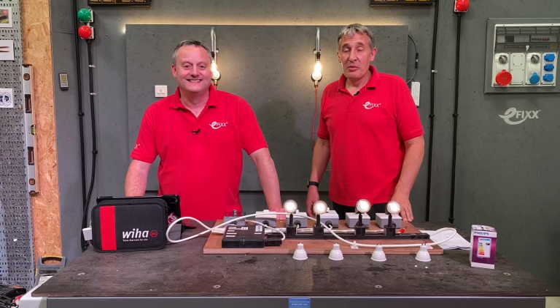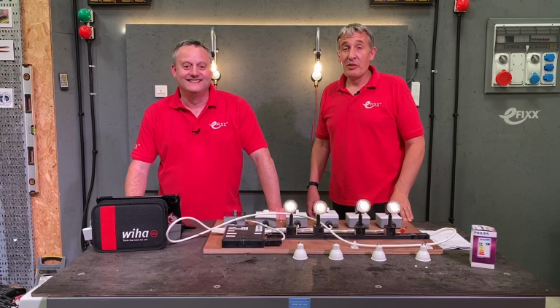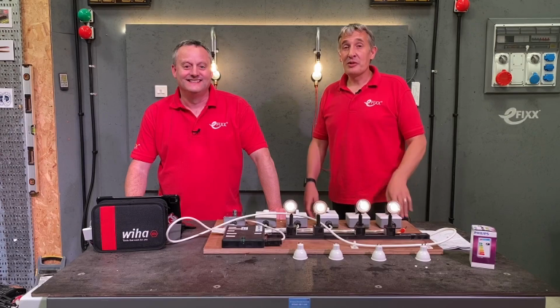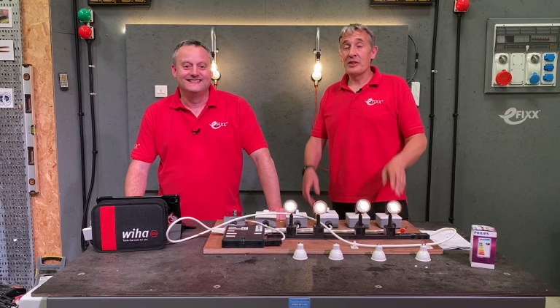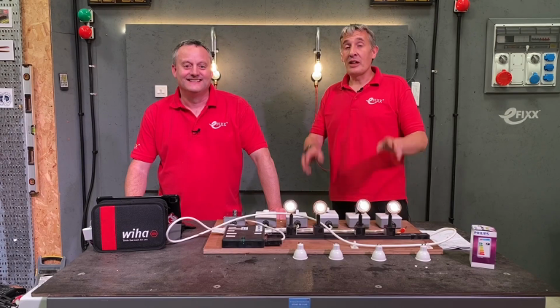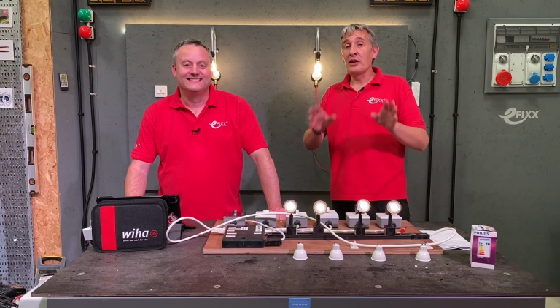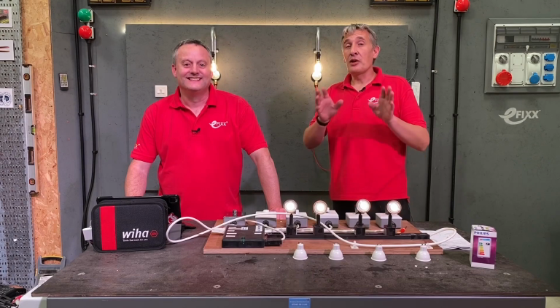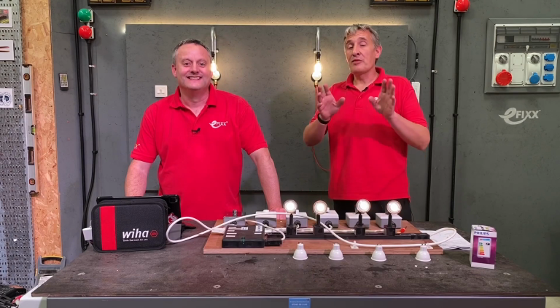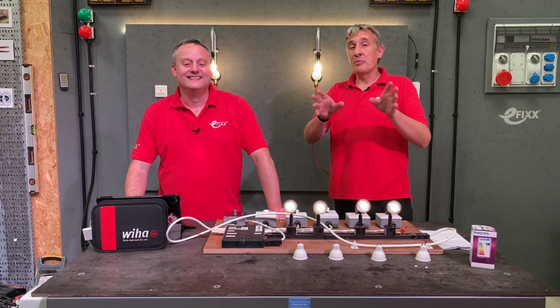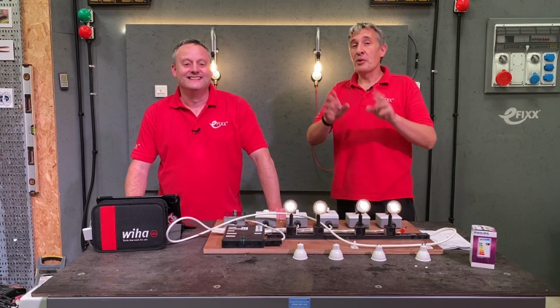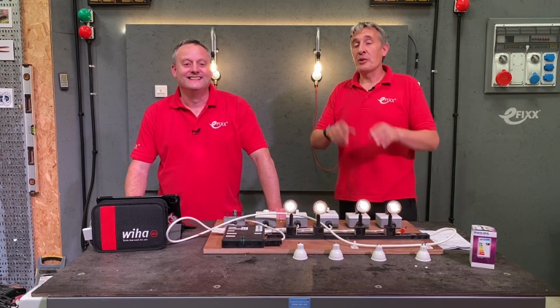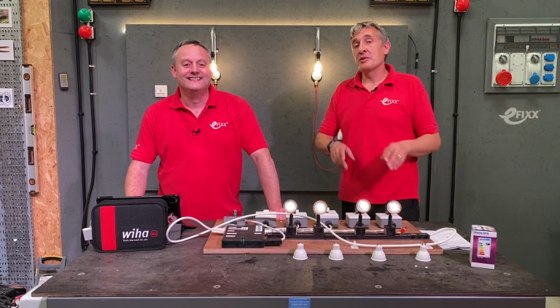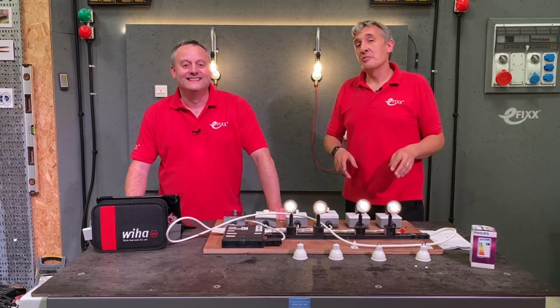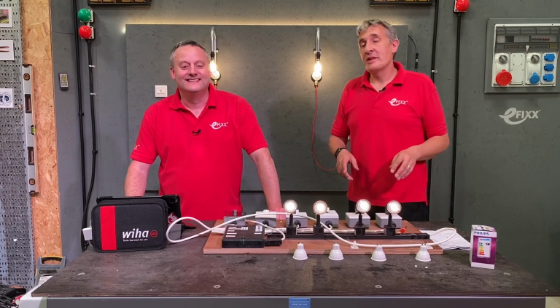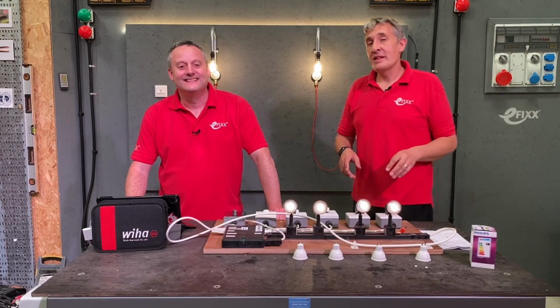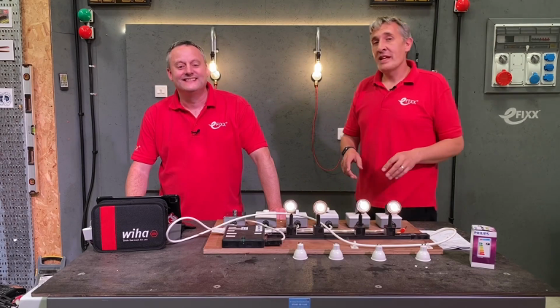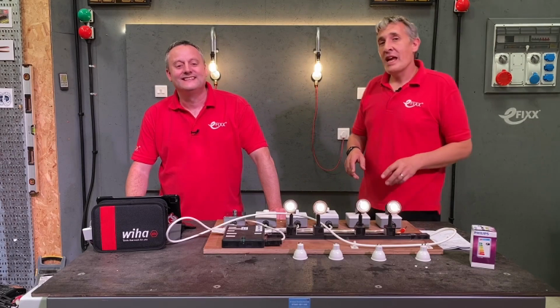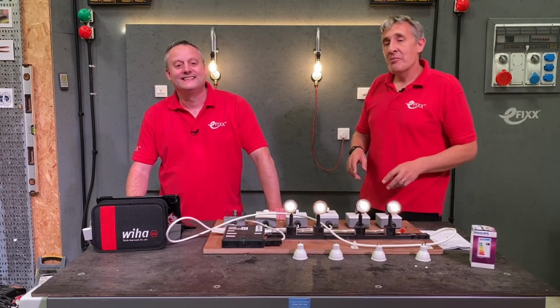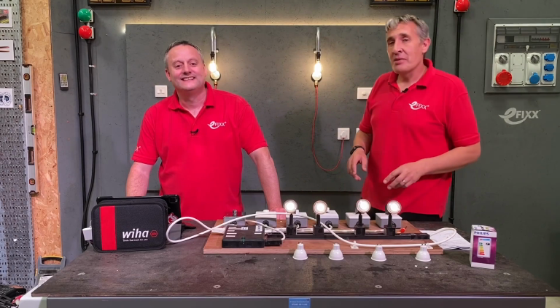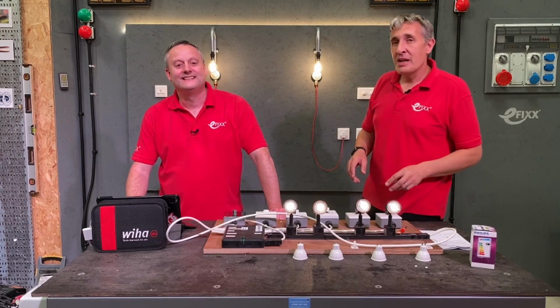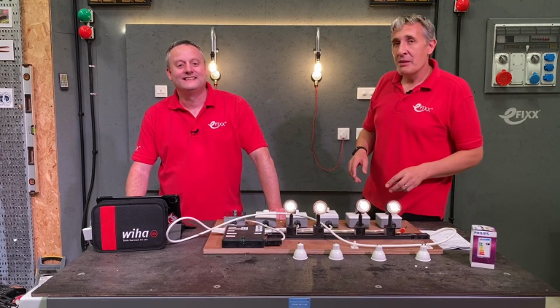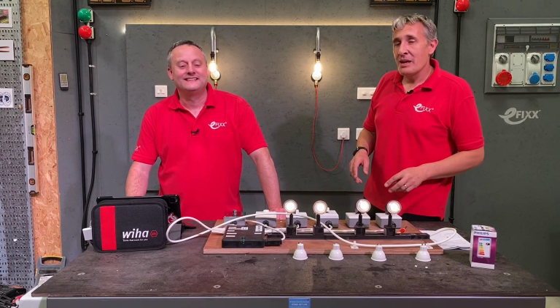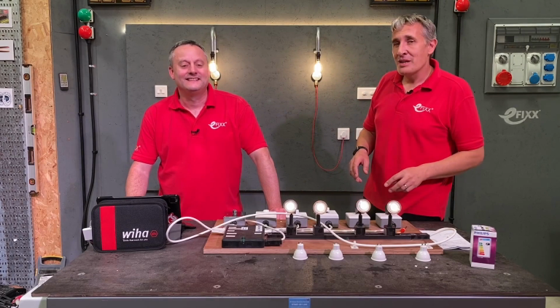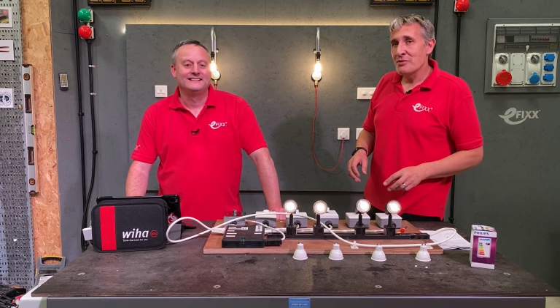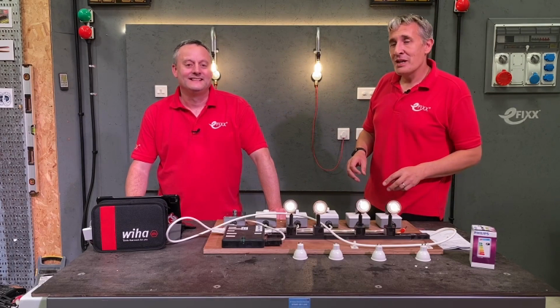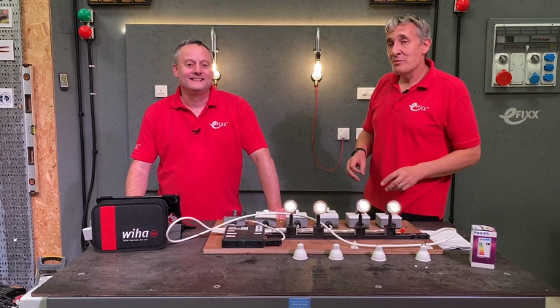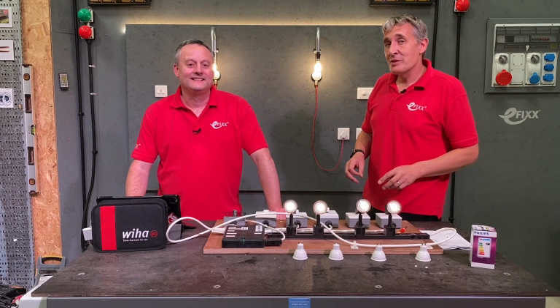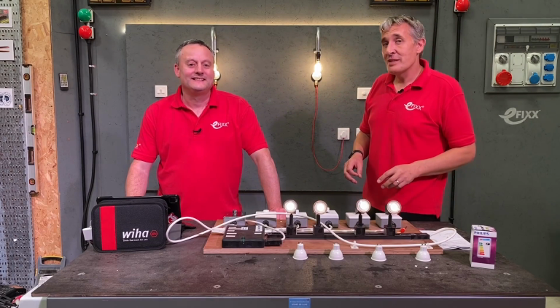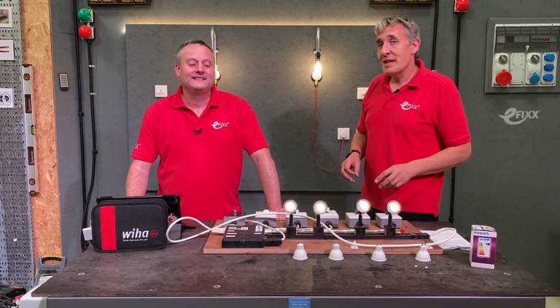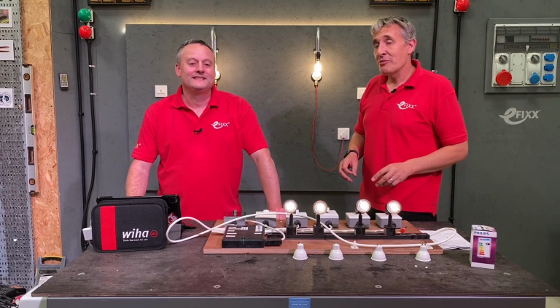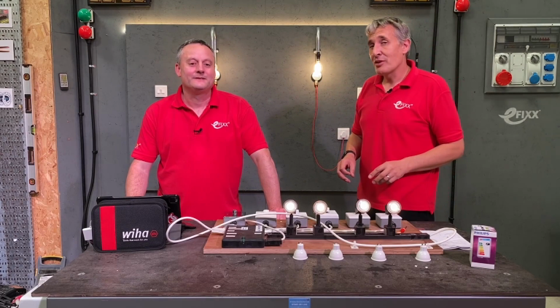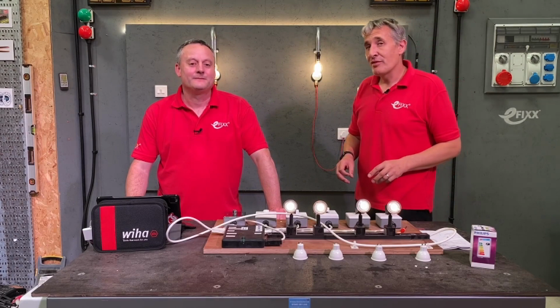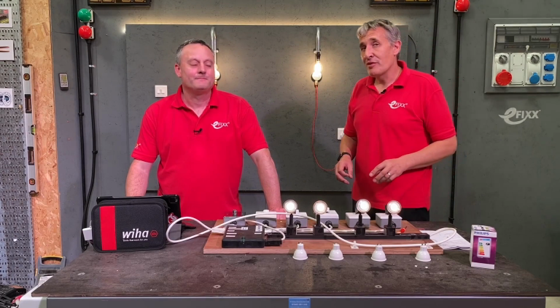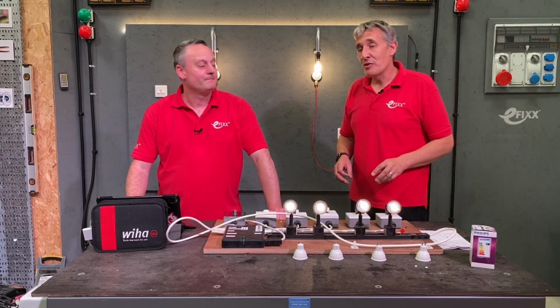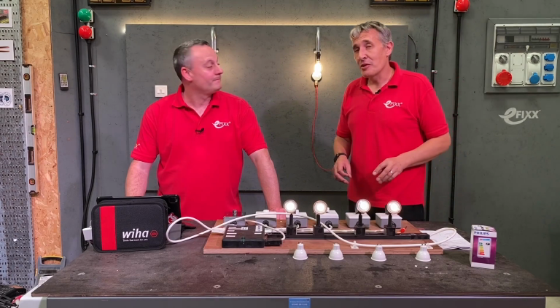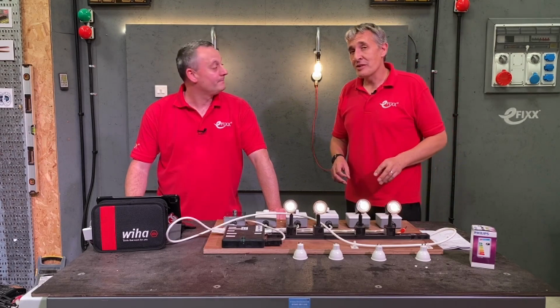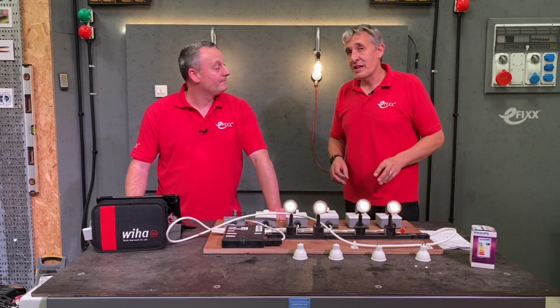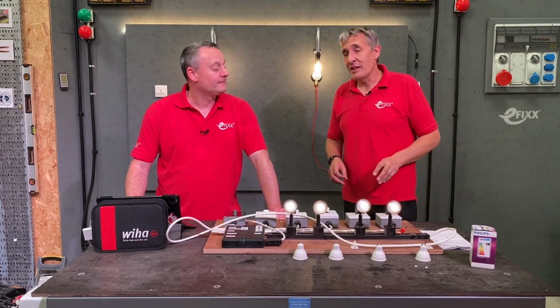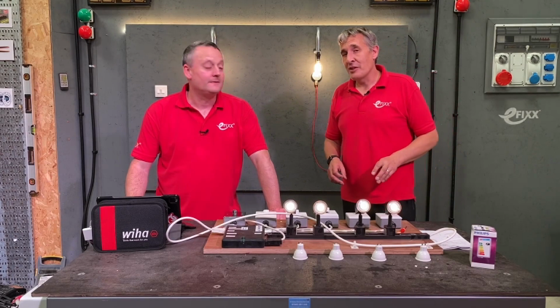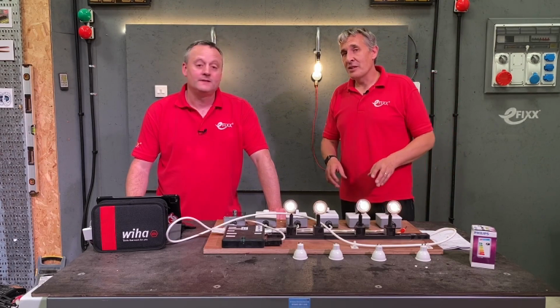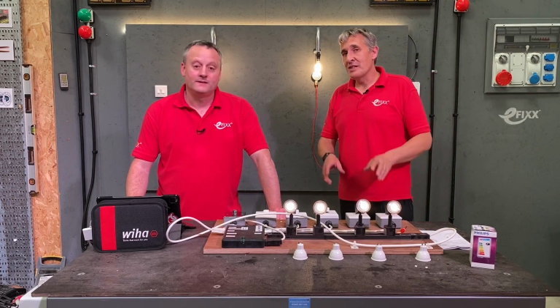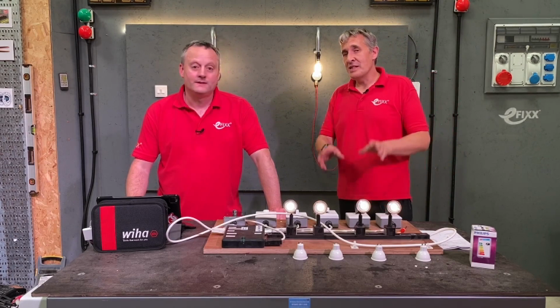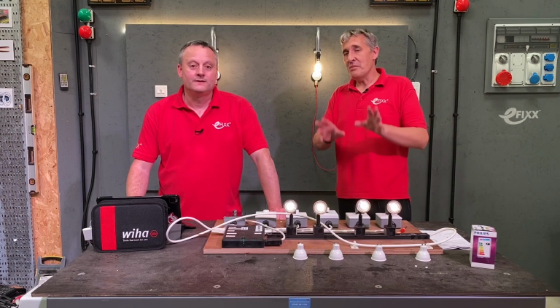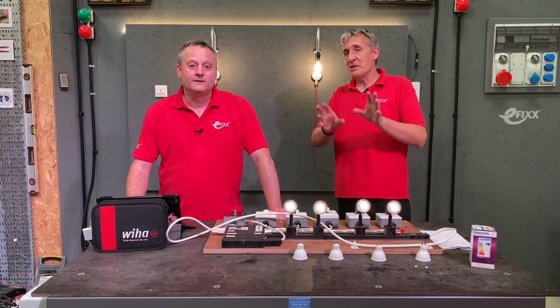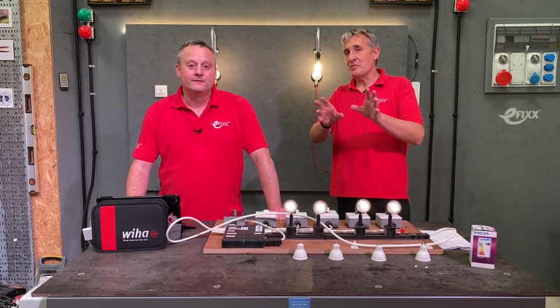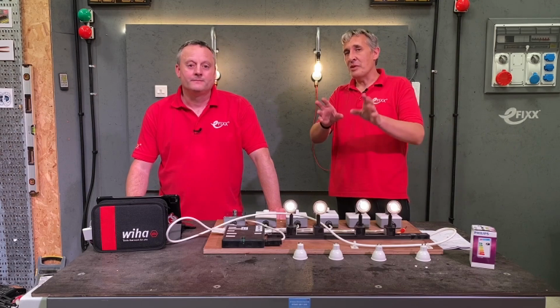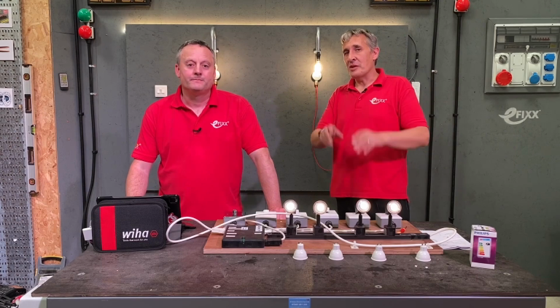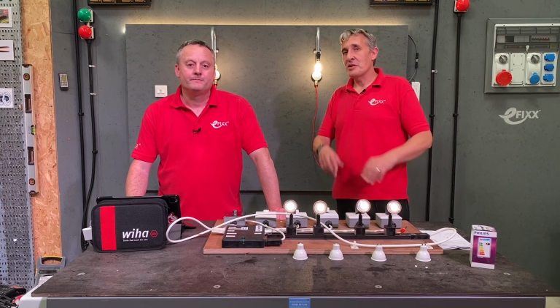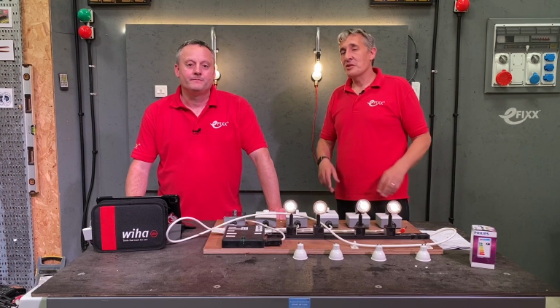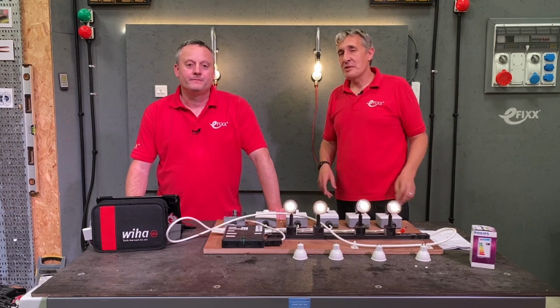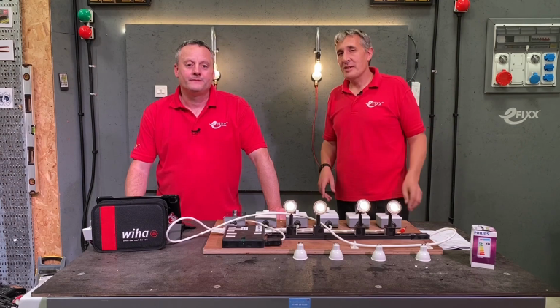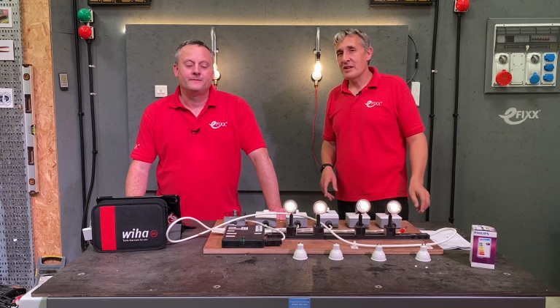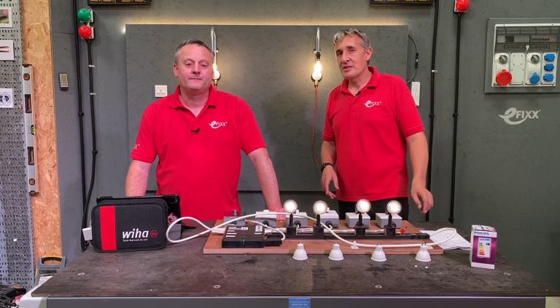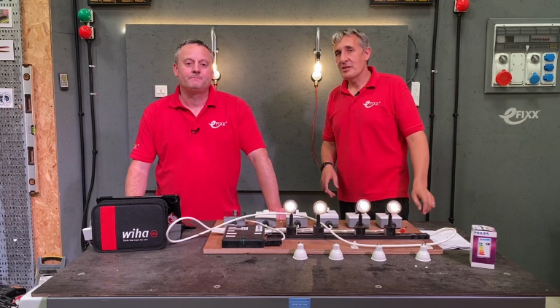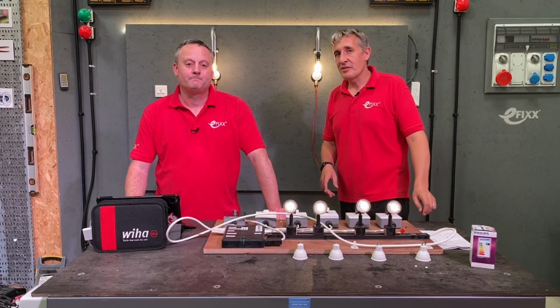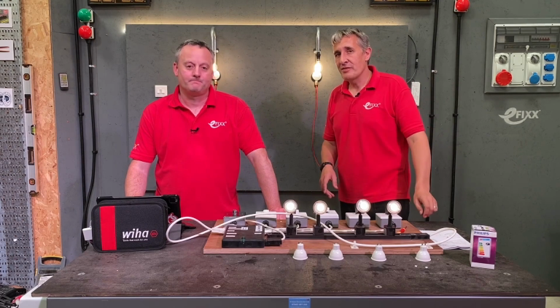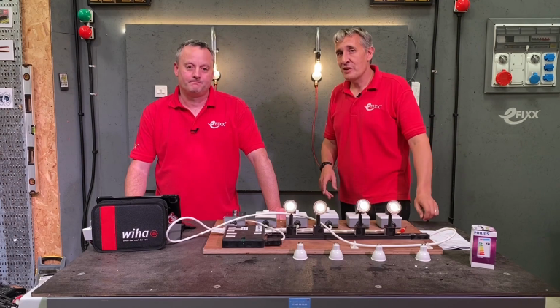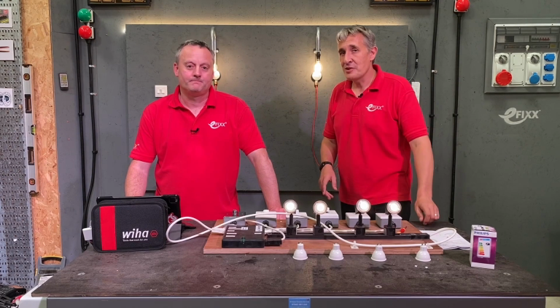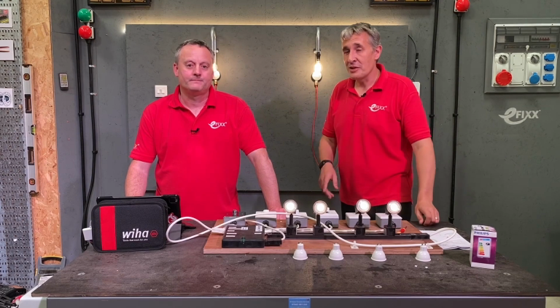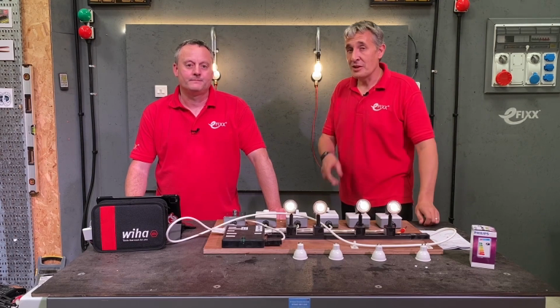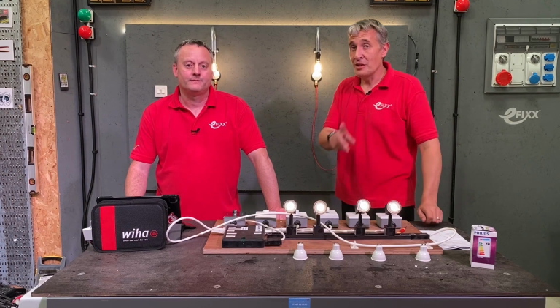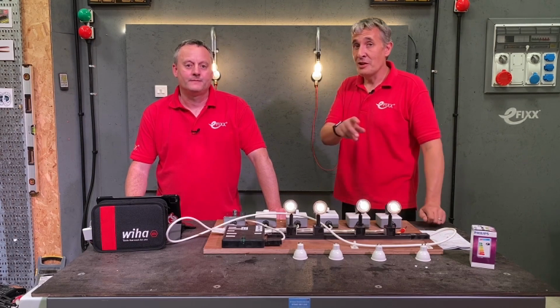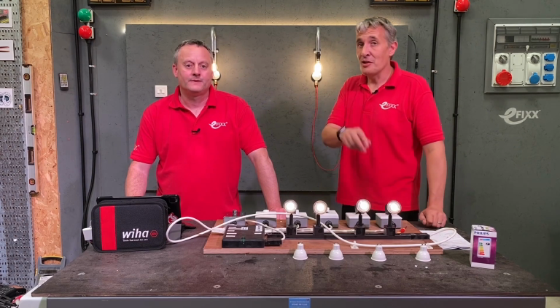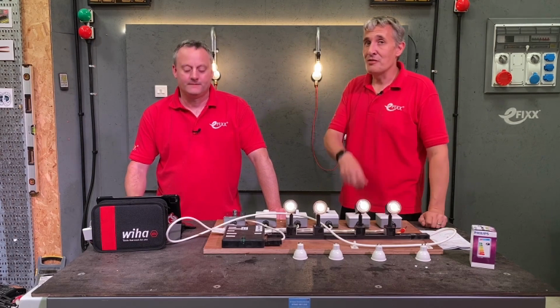We've looked at a lot of the products within the MK Bass range, but today we're going to focus in on the dimmer switch, because we think it's got a feature that you'll love.